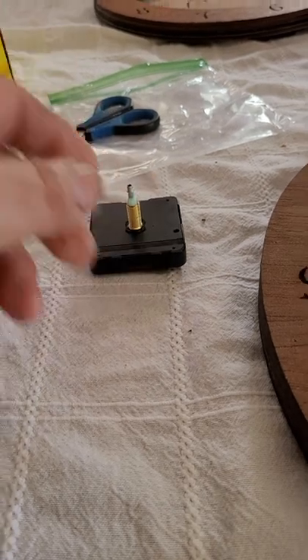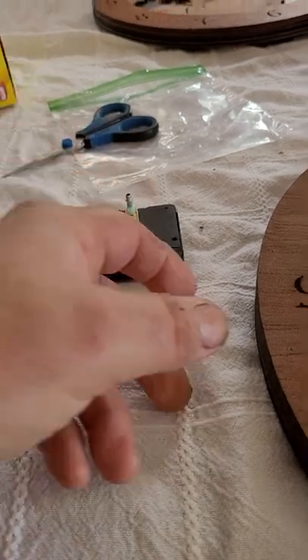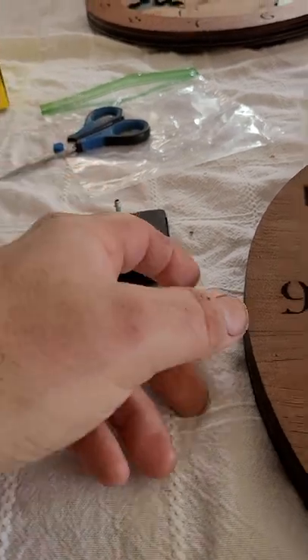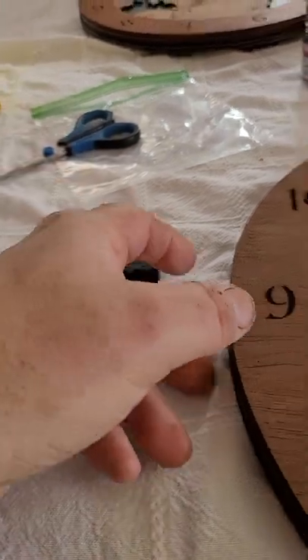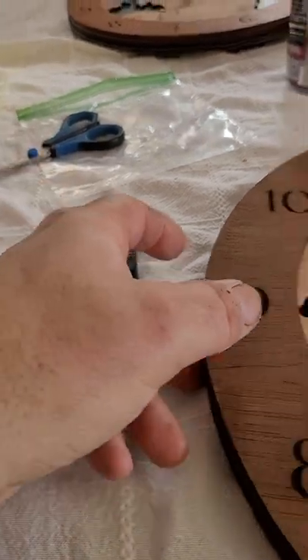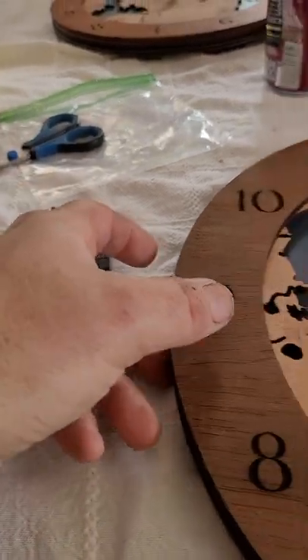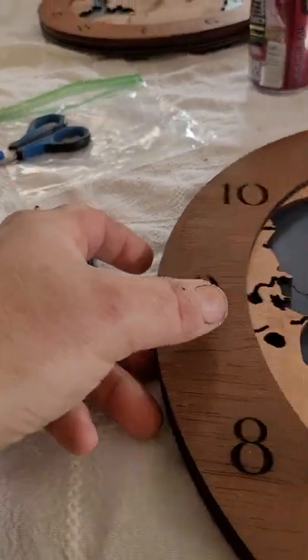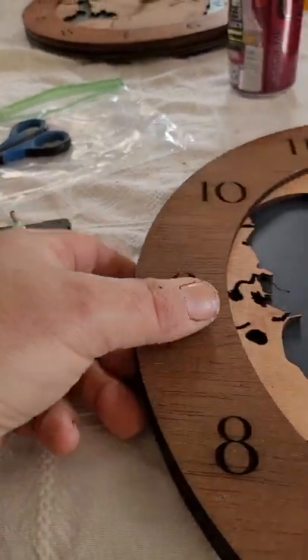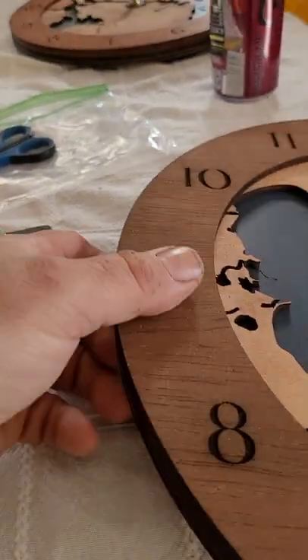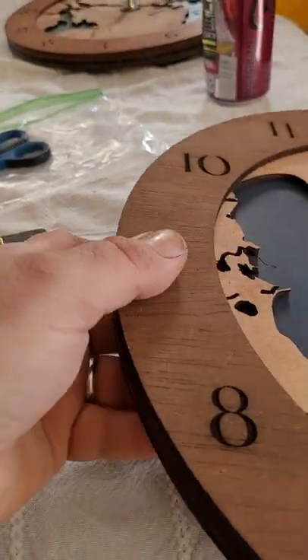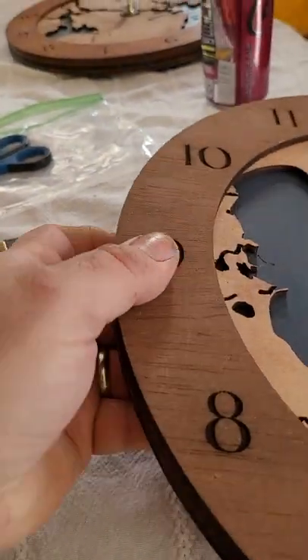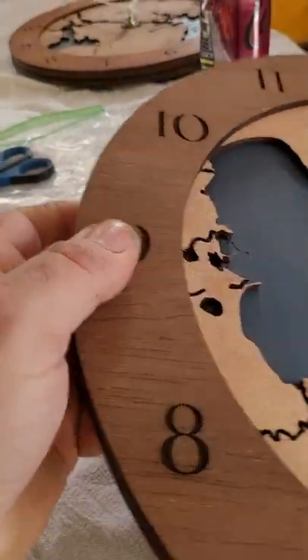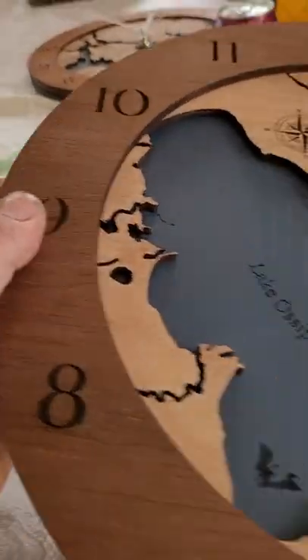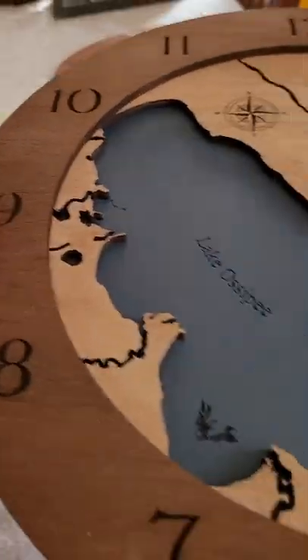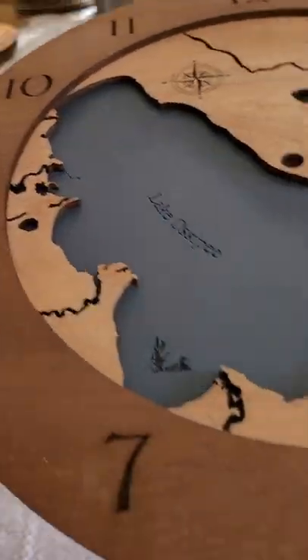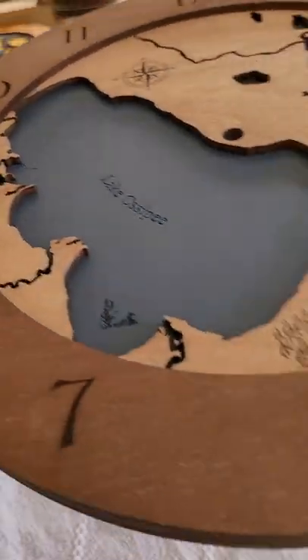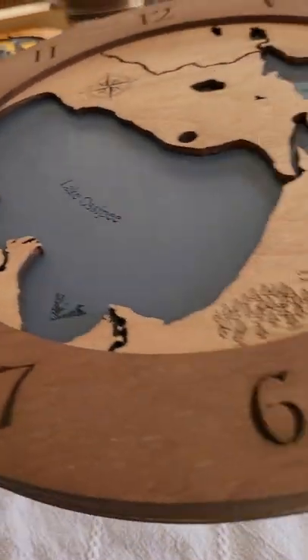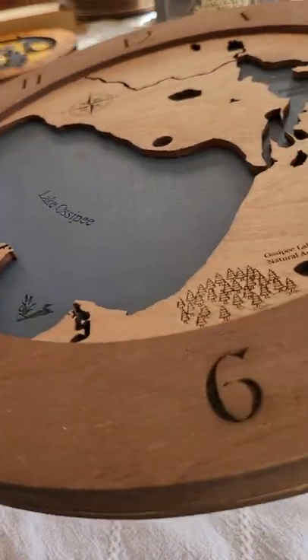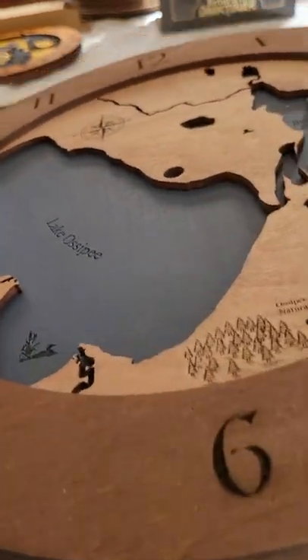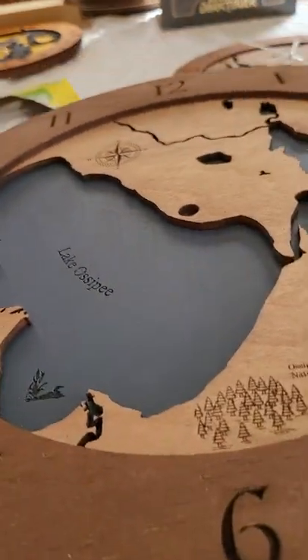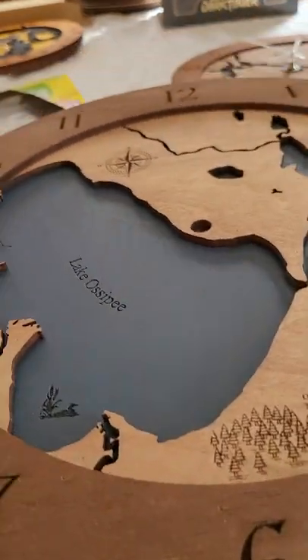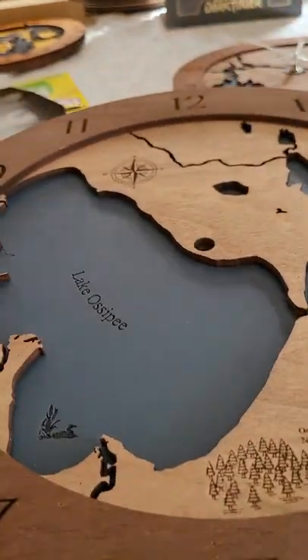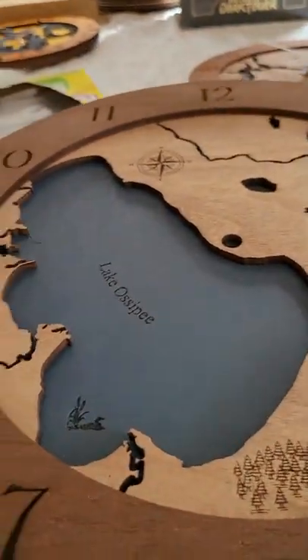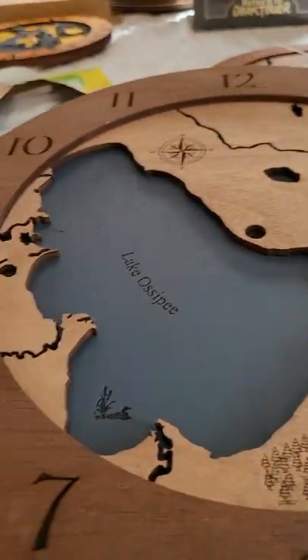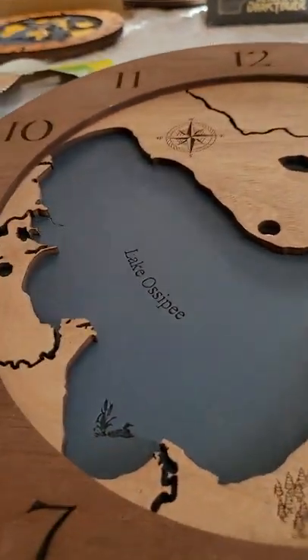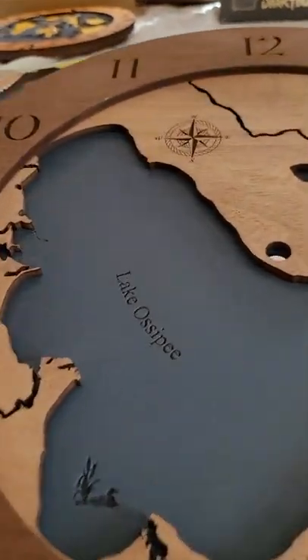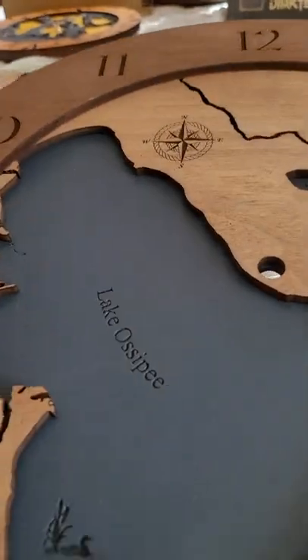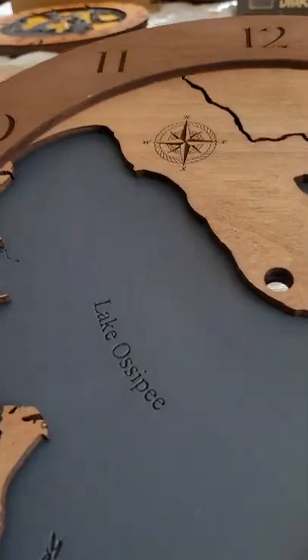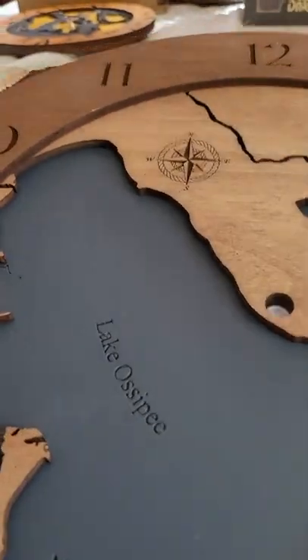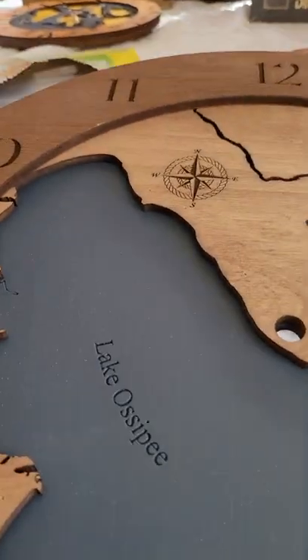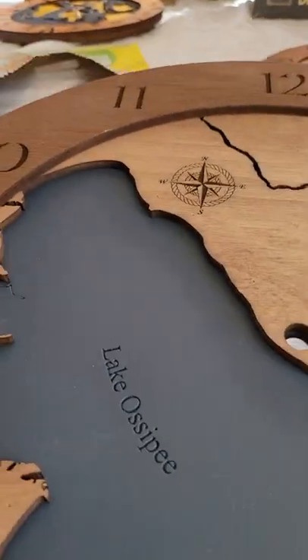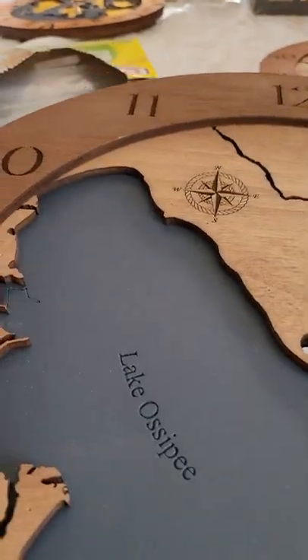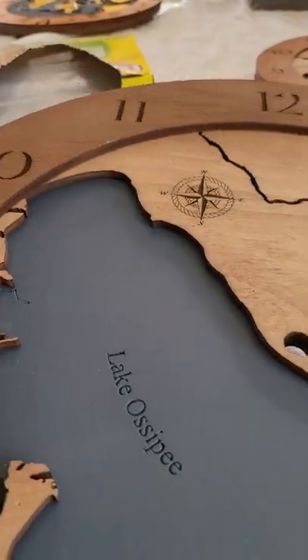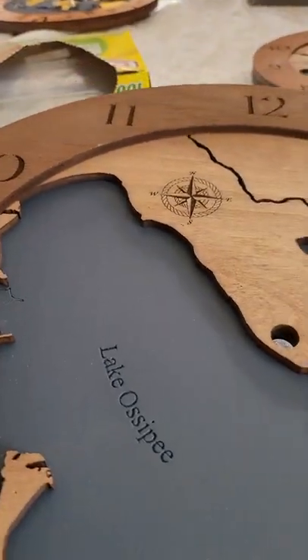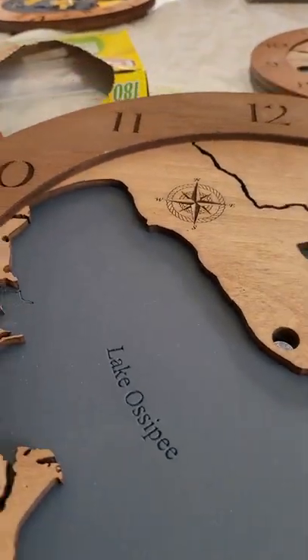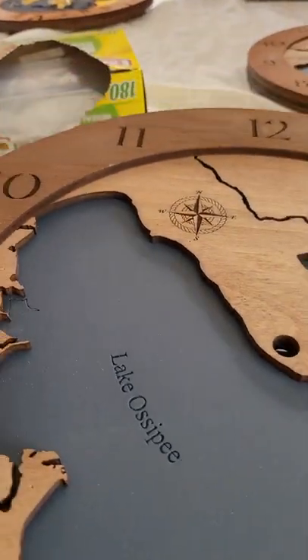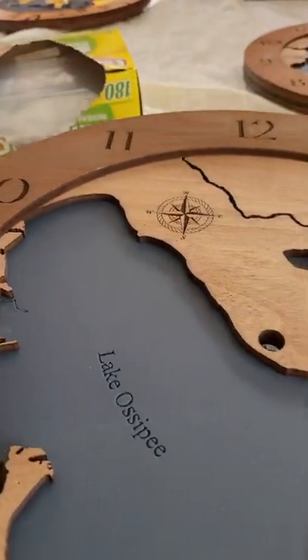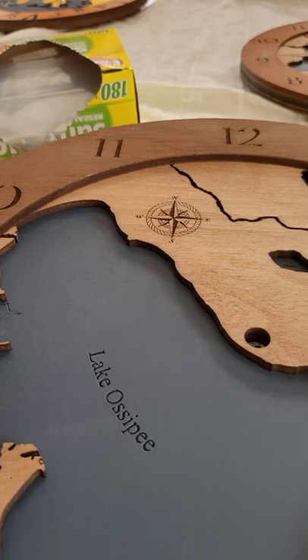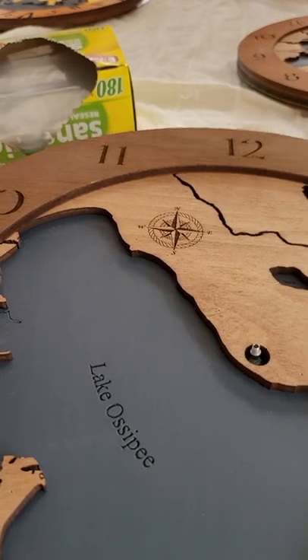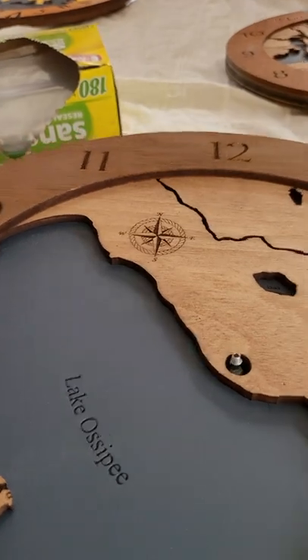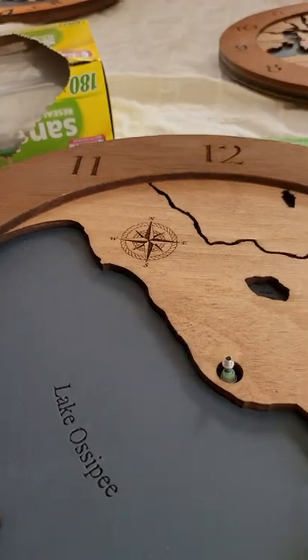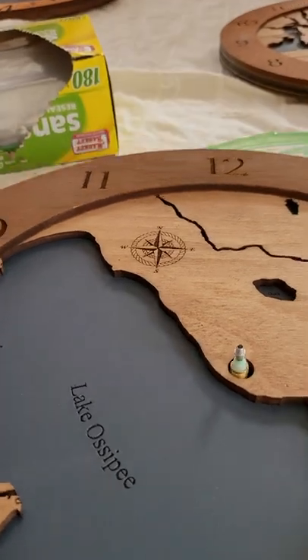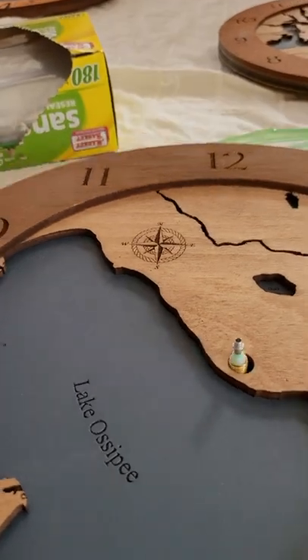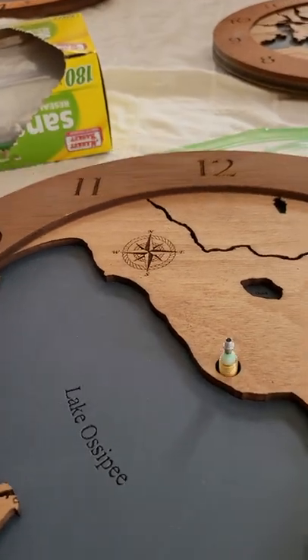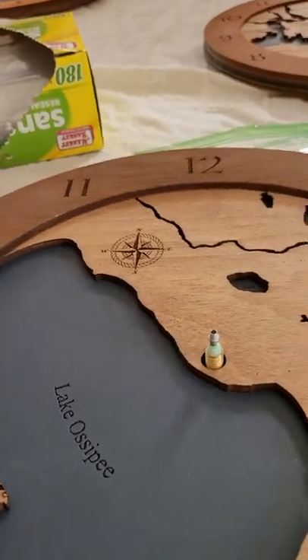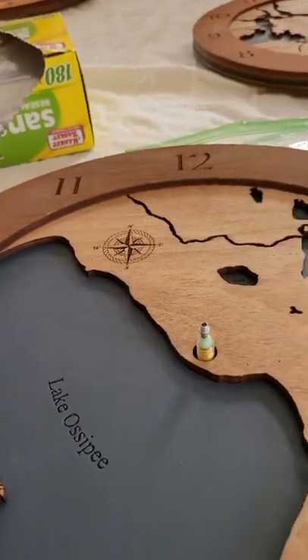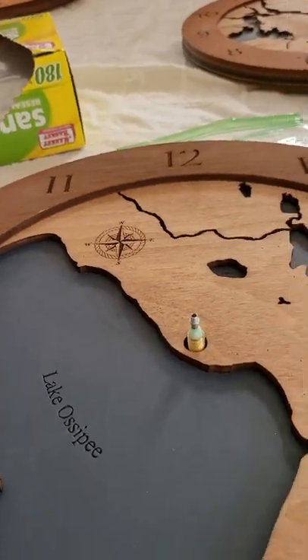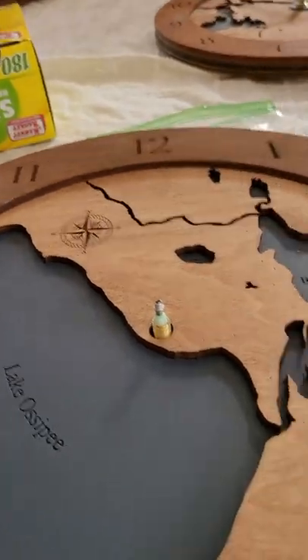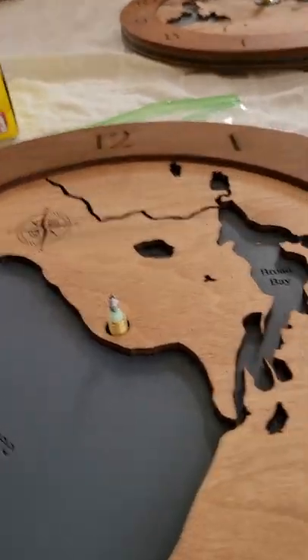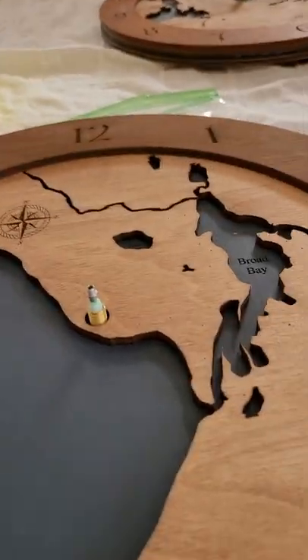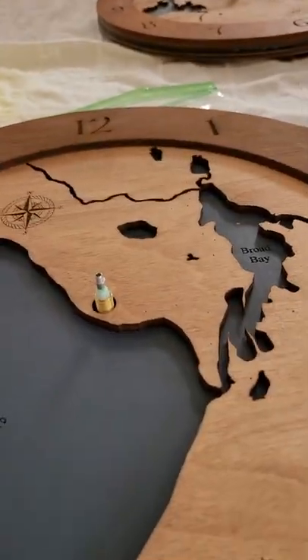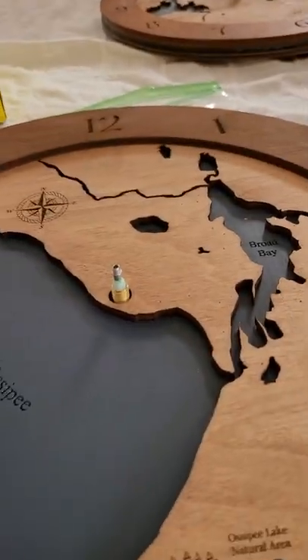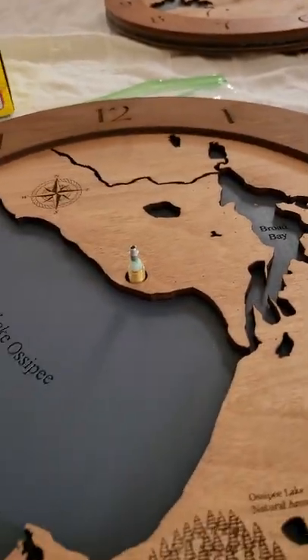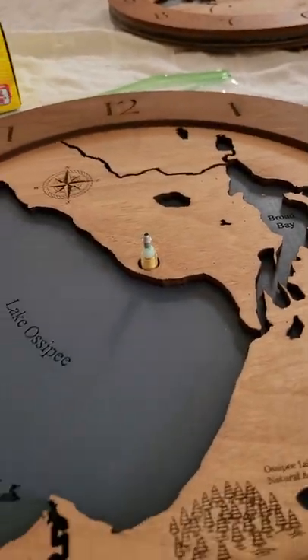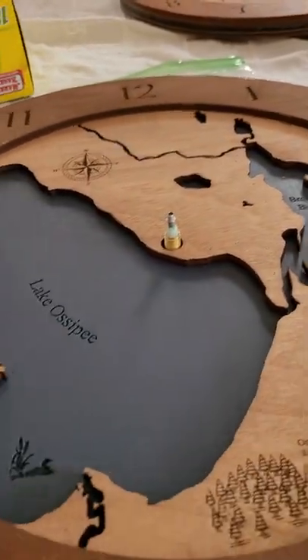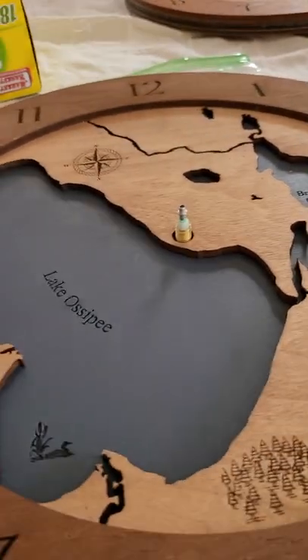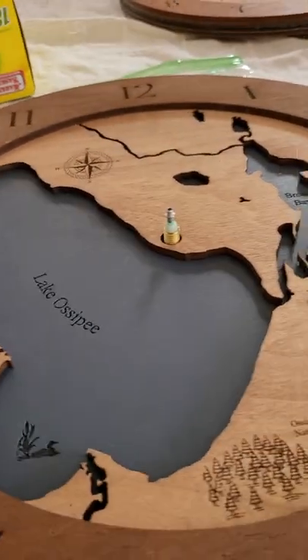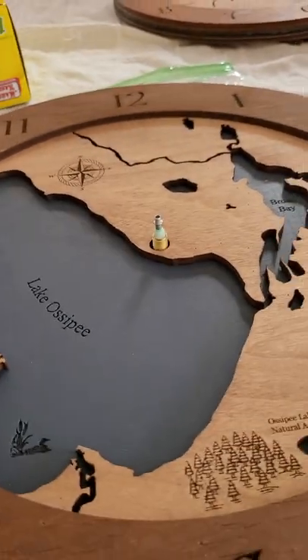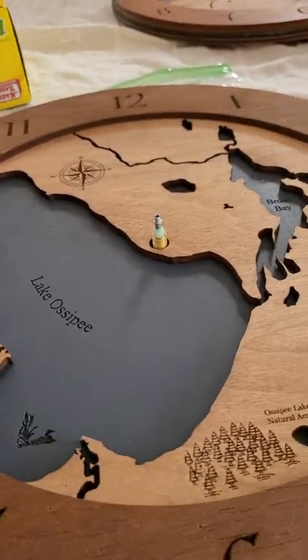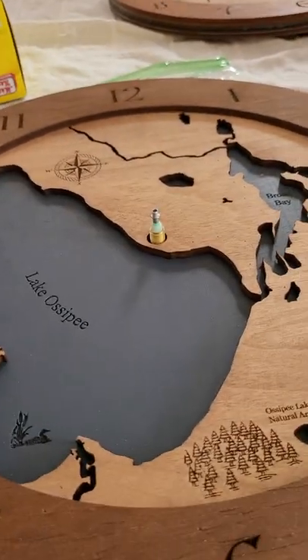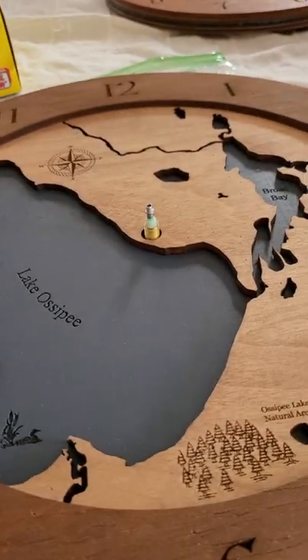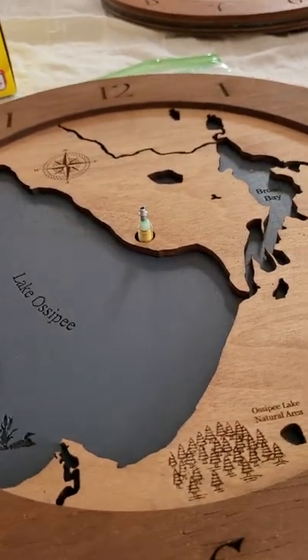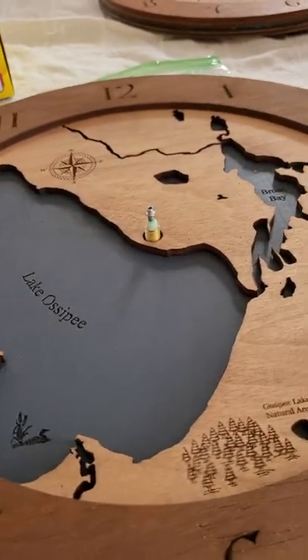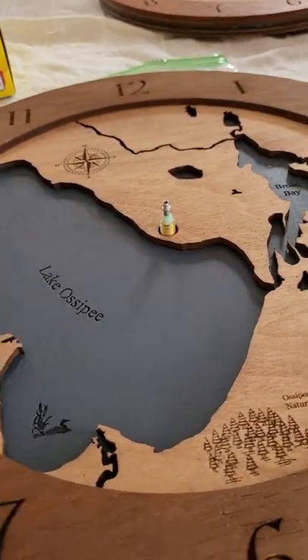I have a smaller clock here, but the process is the same. We're going to put the clock over the mechanism itself.